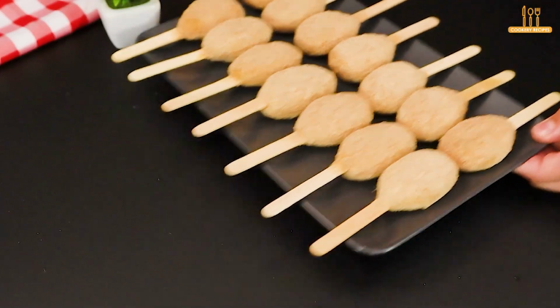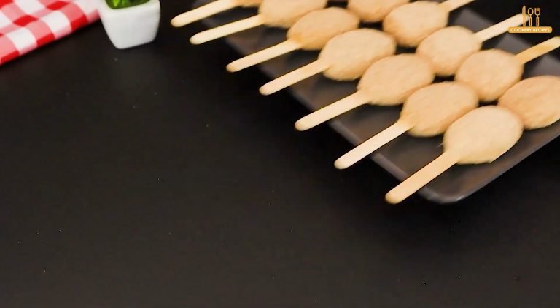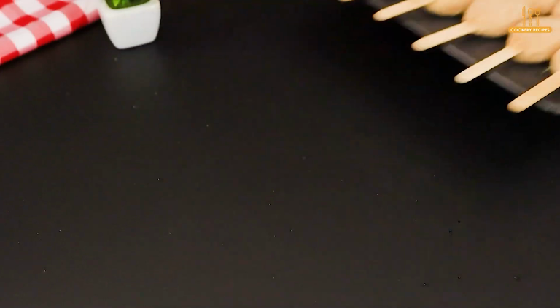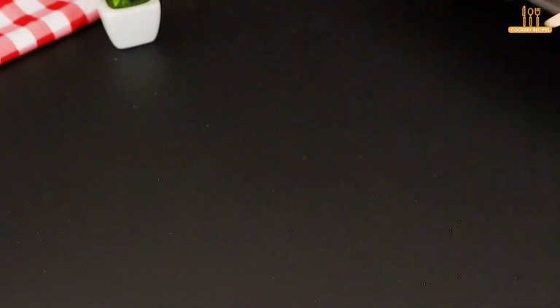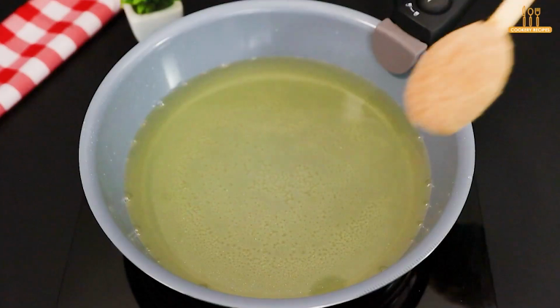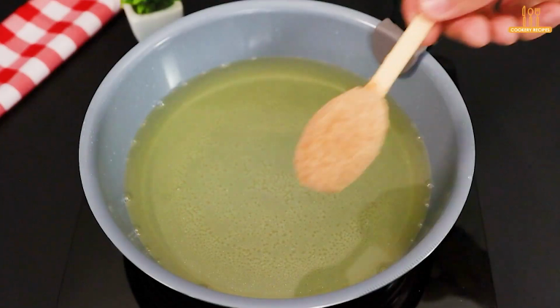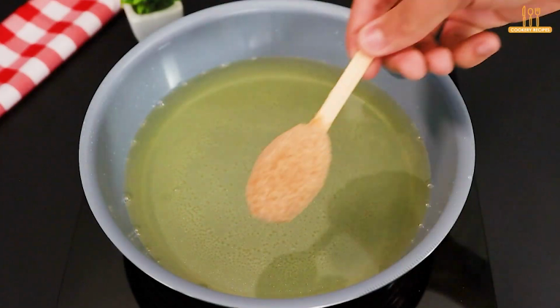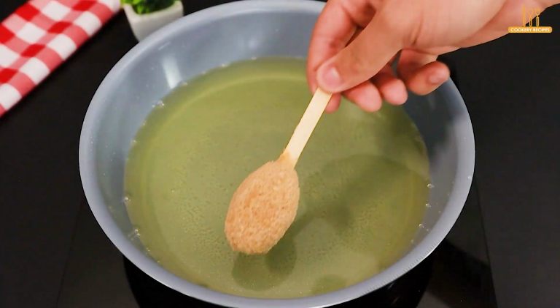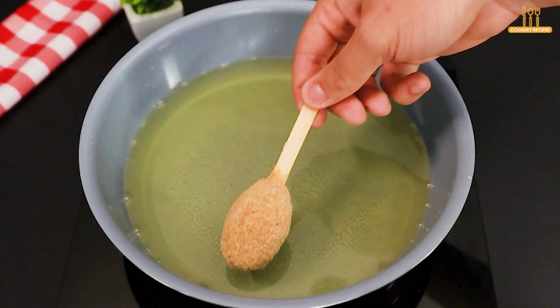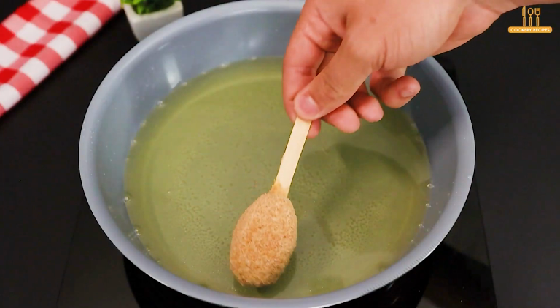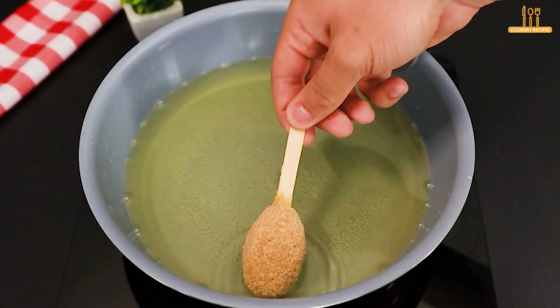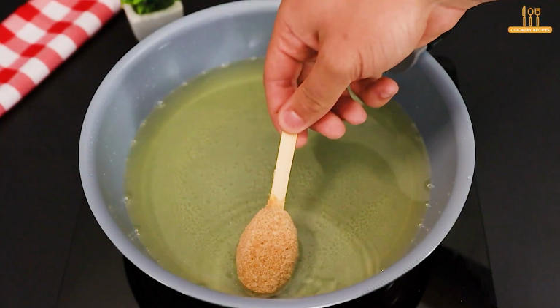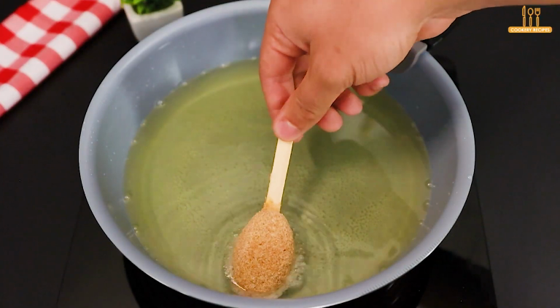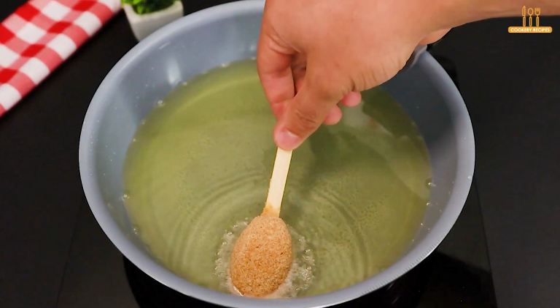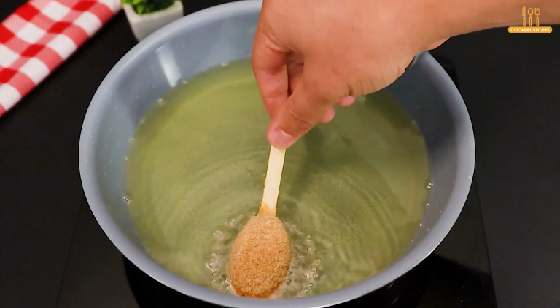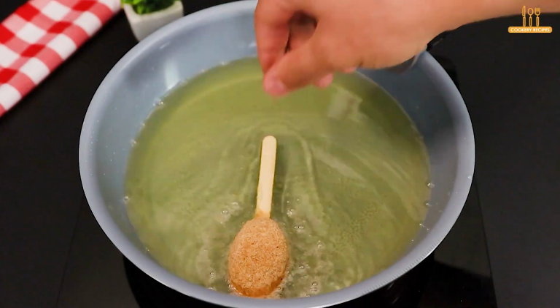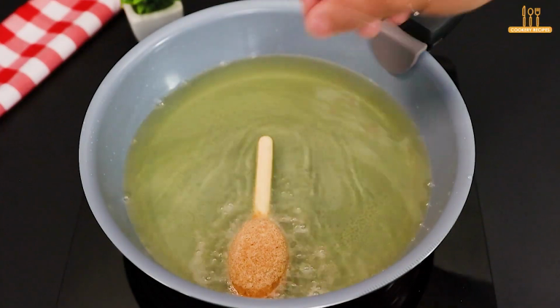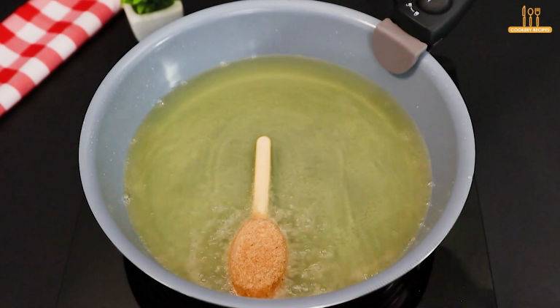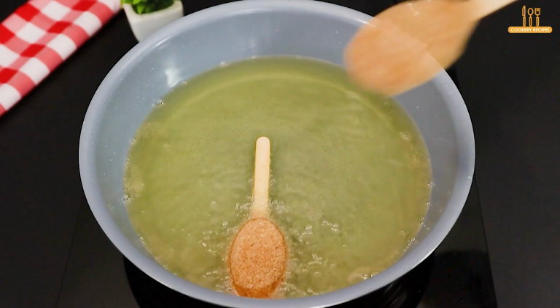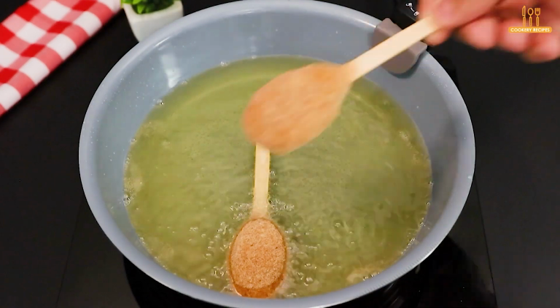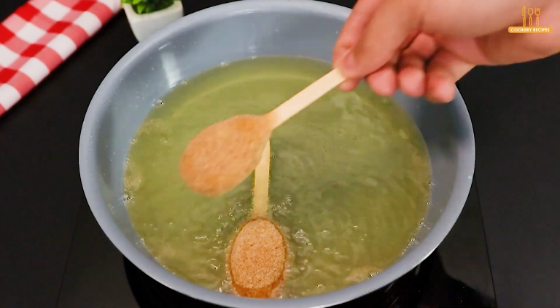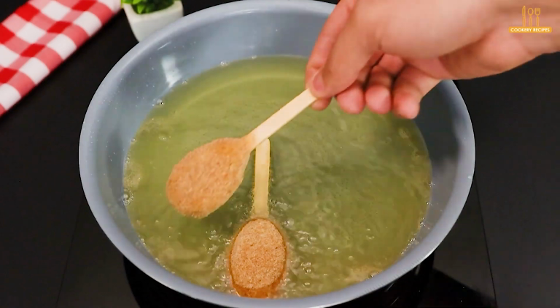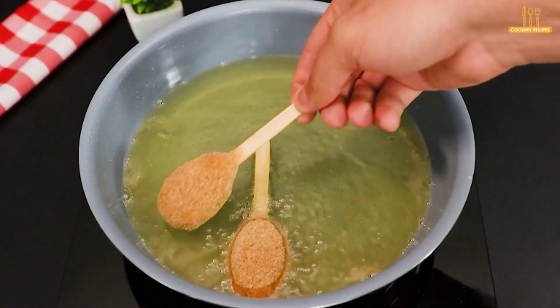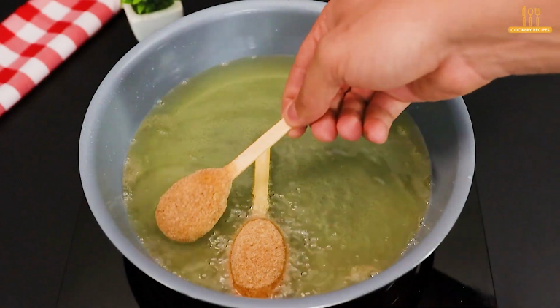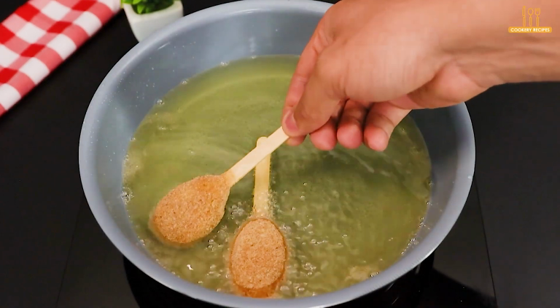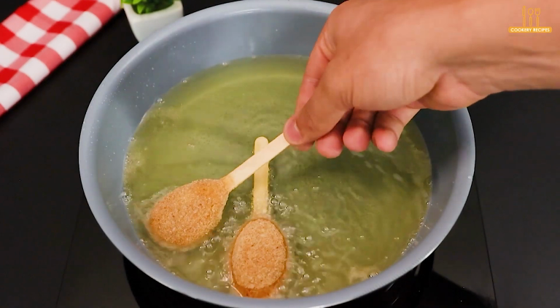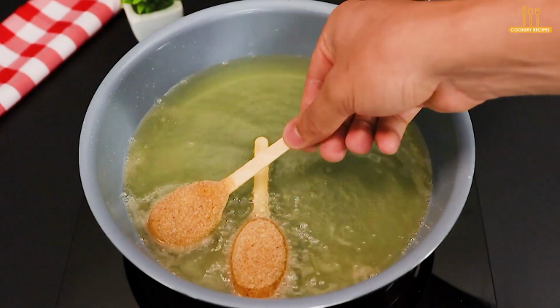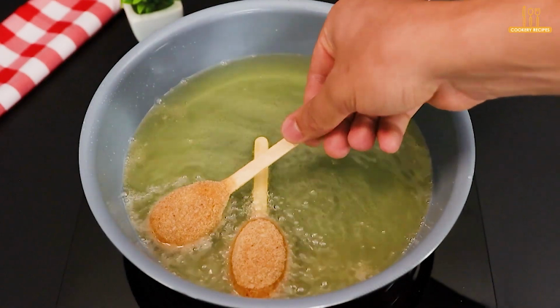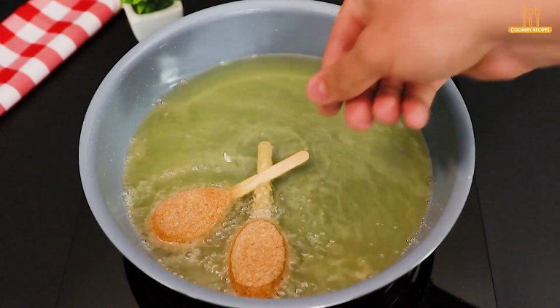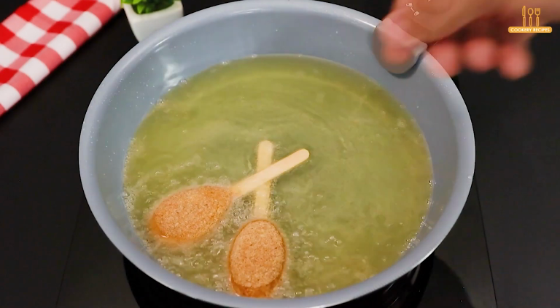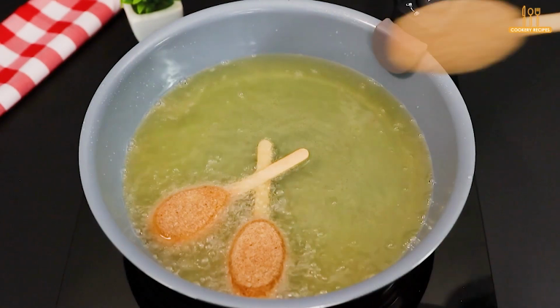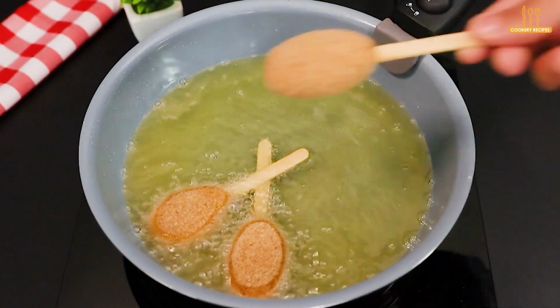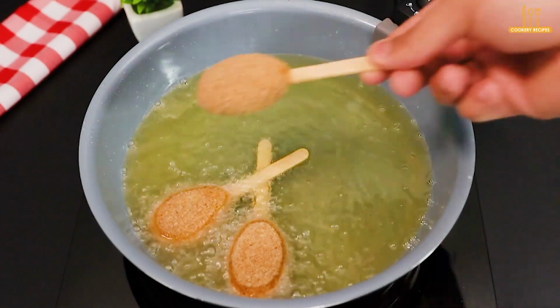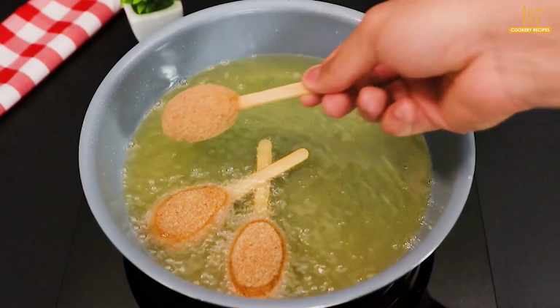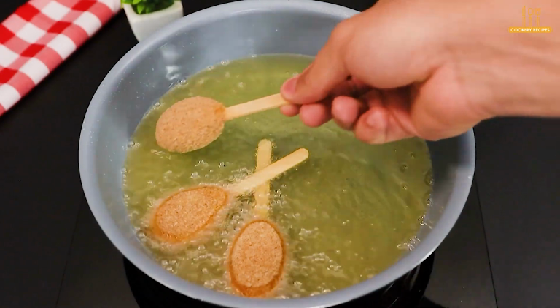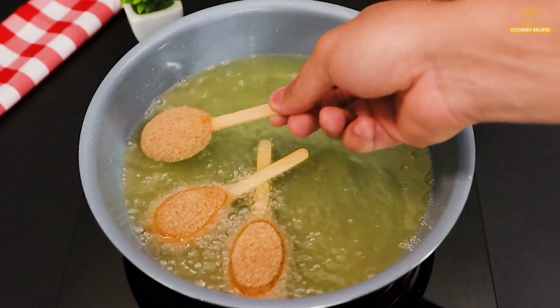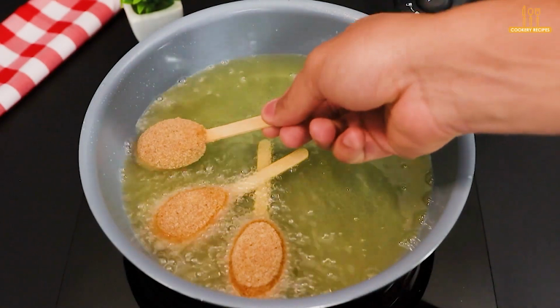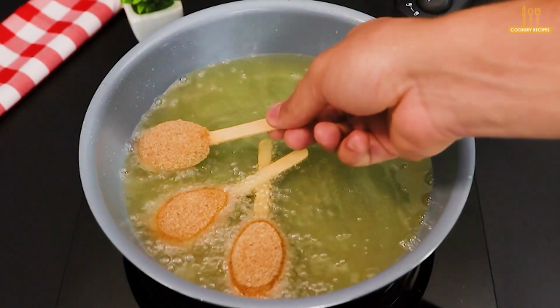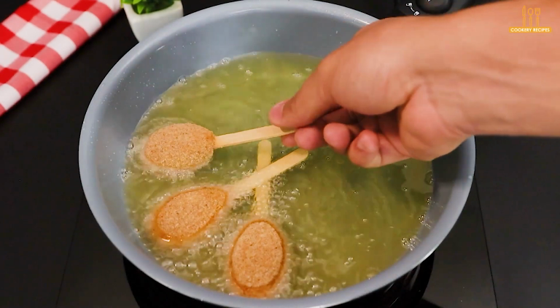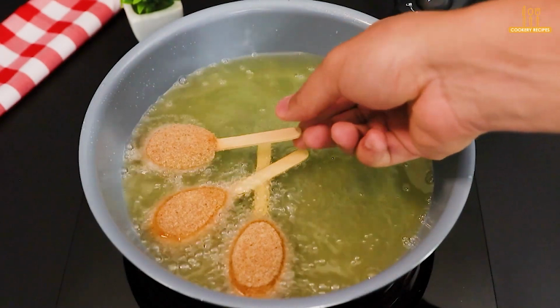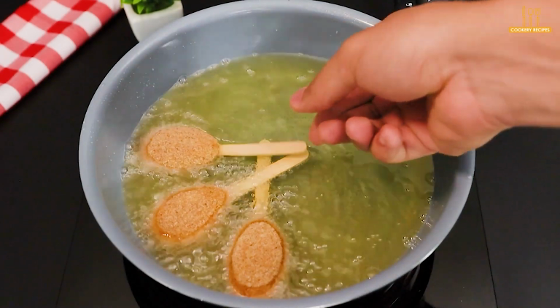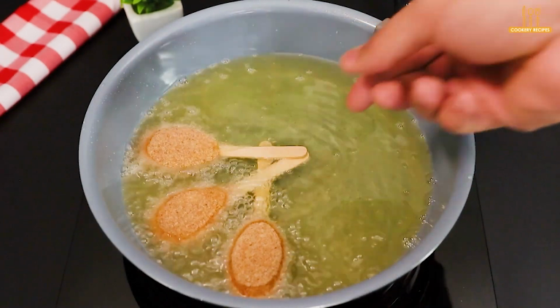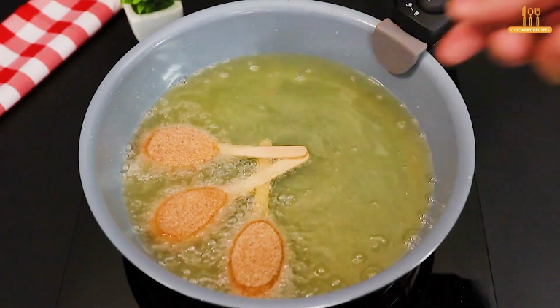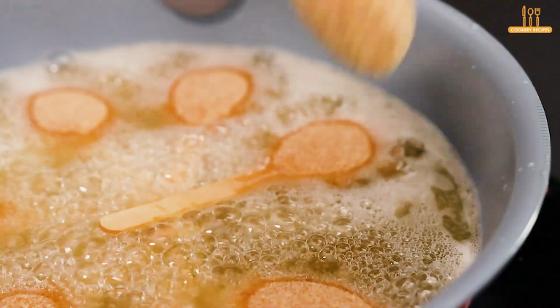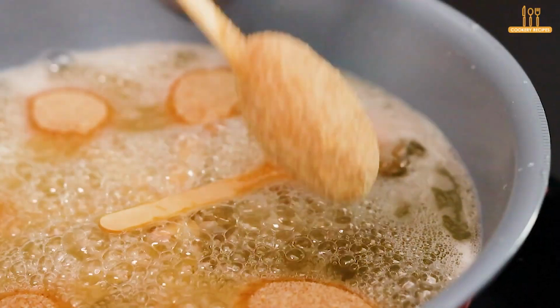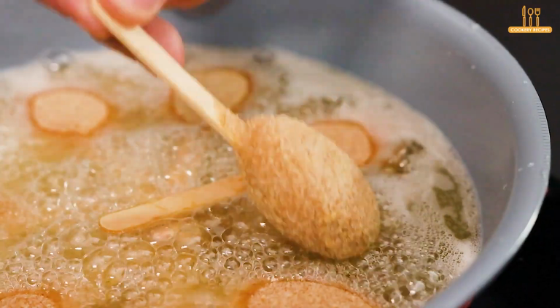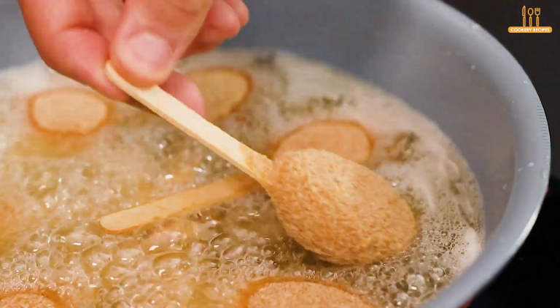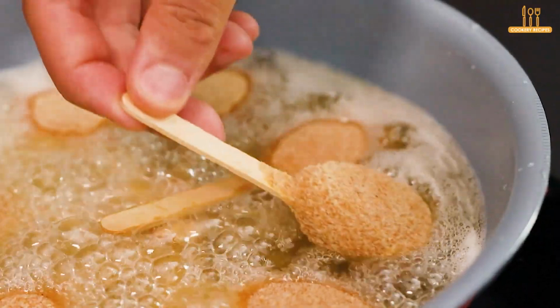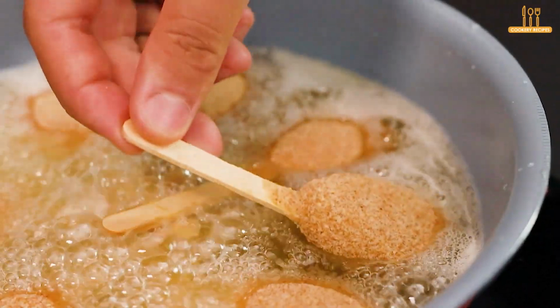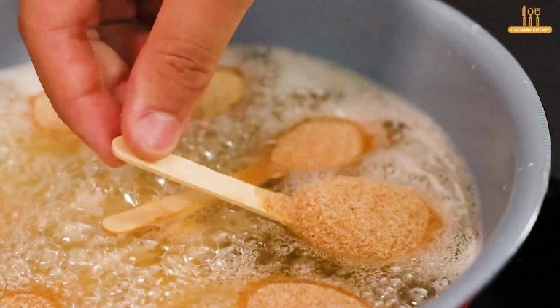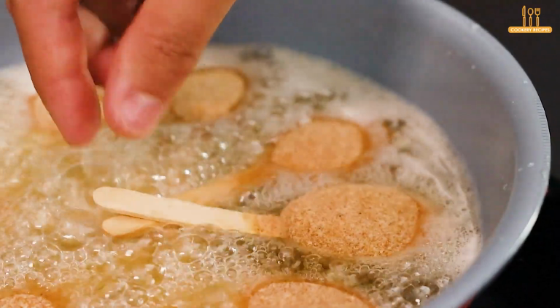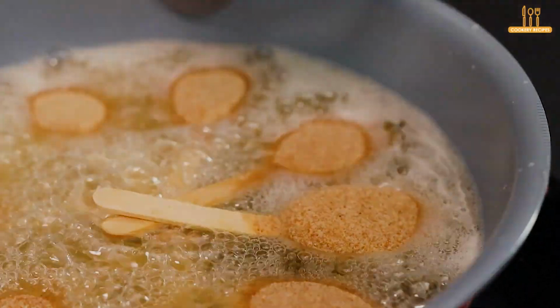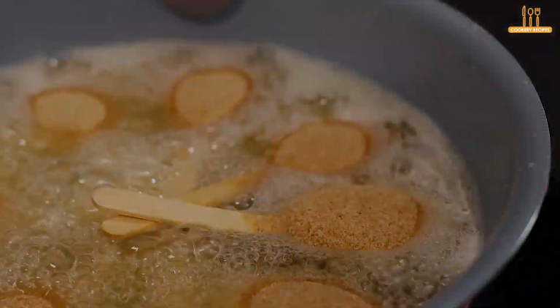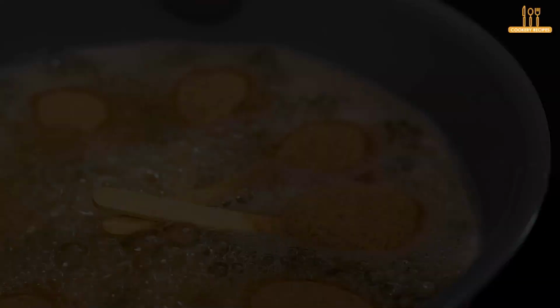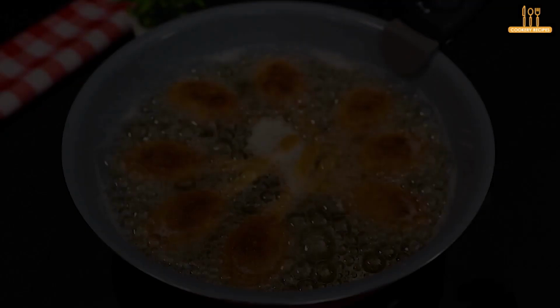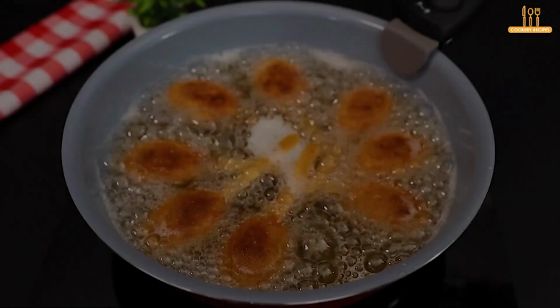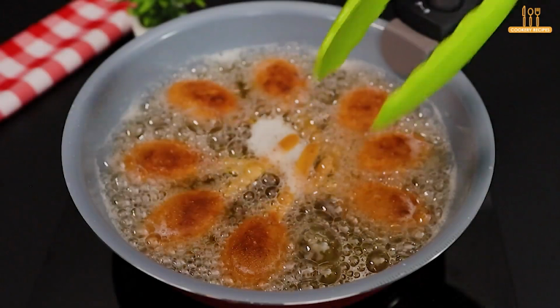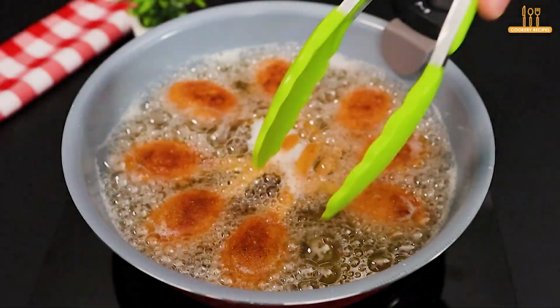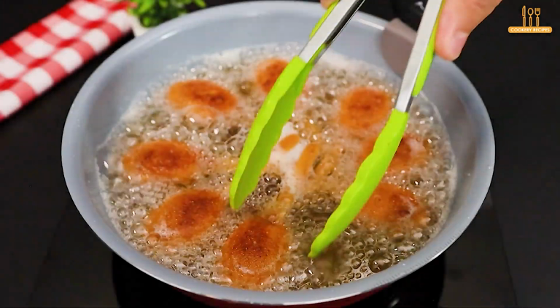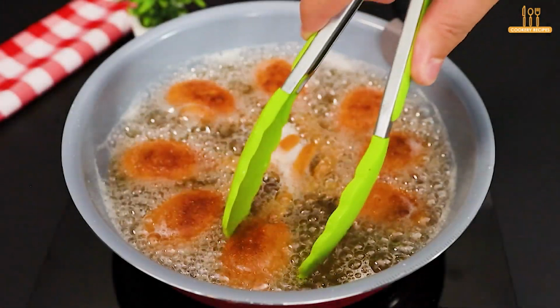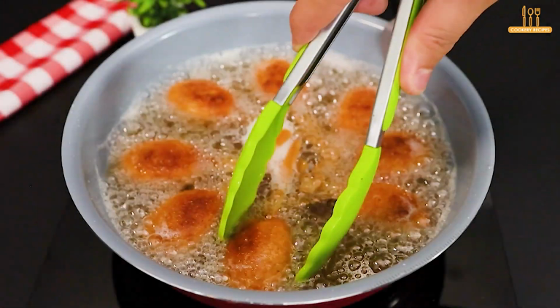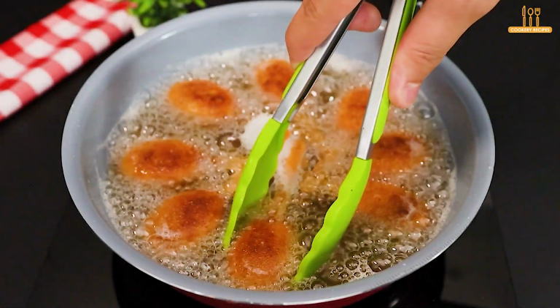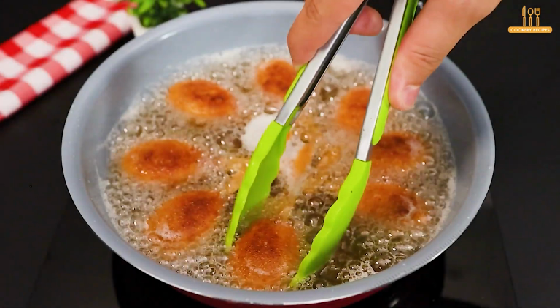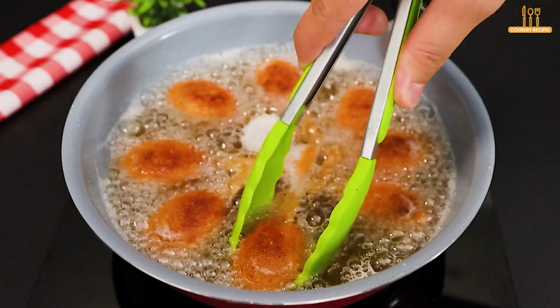Fry them in hot oil and let them fry for about 5 minutes. And just like that, it's ready.